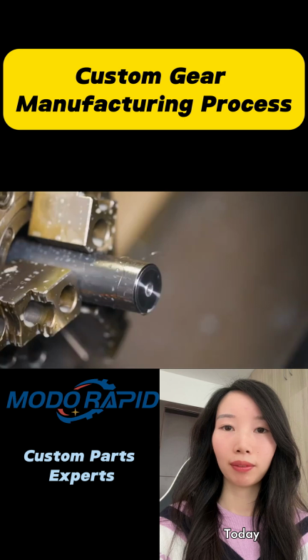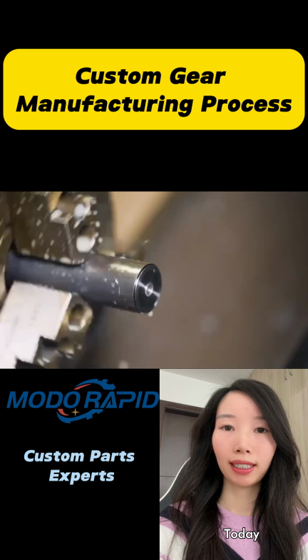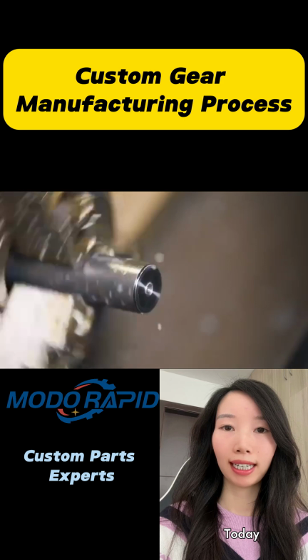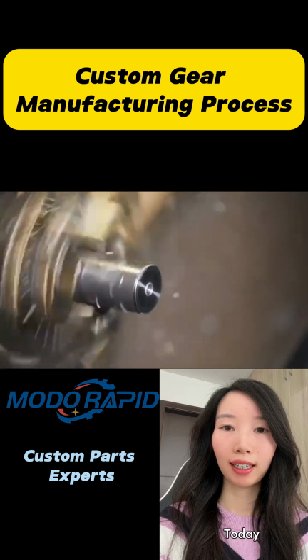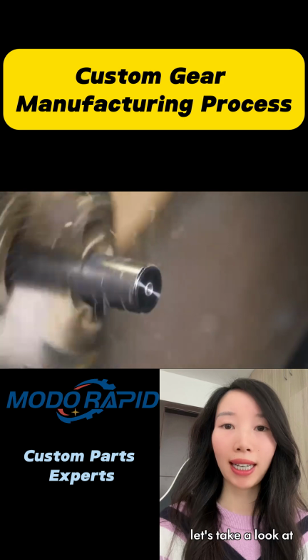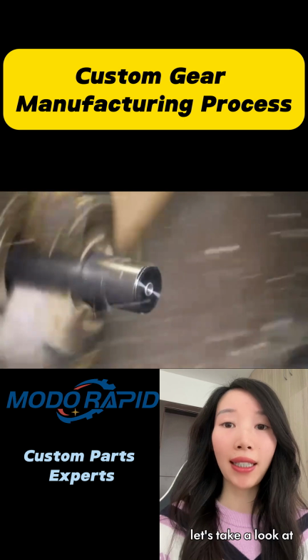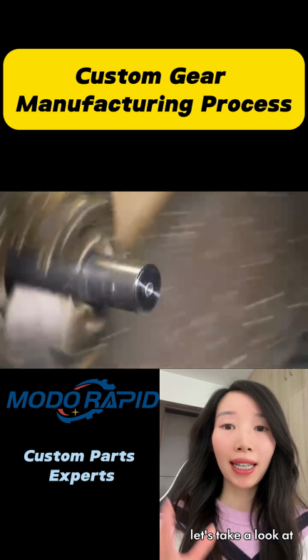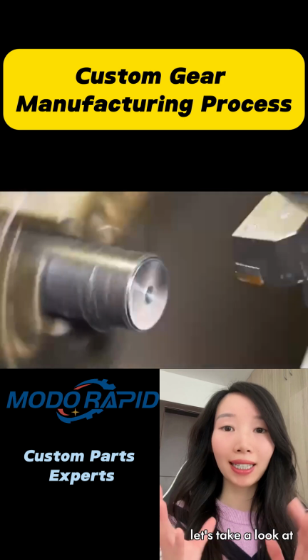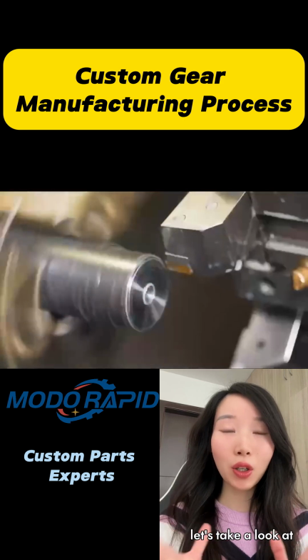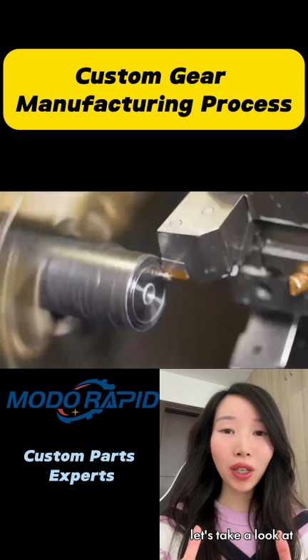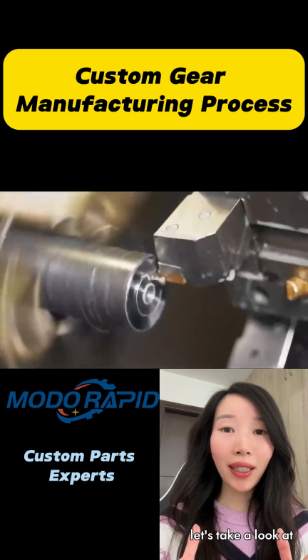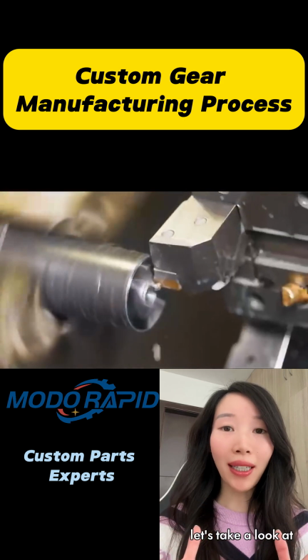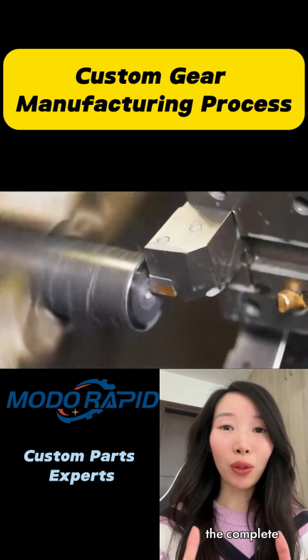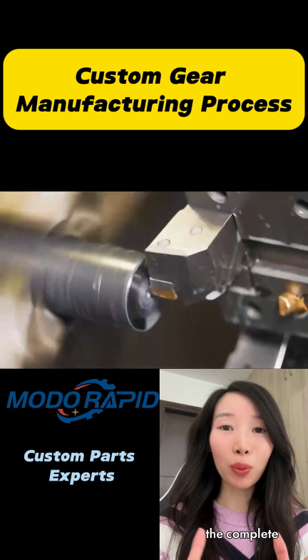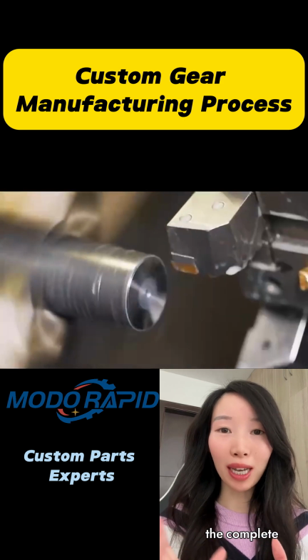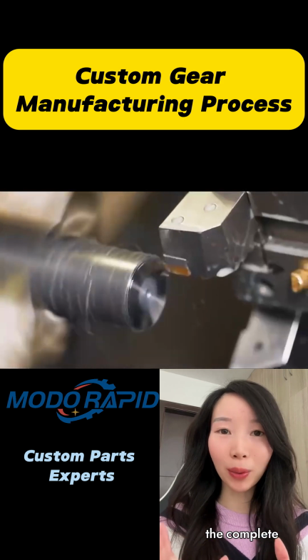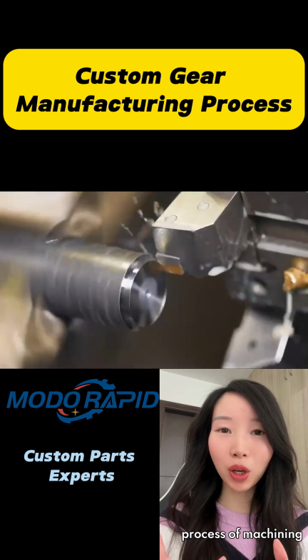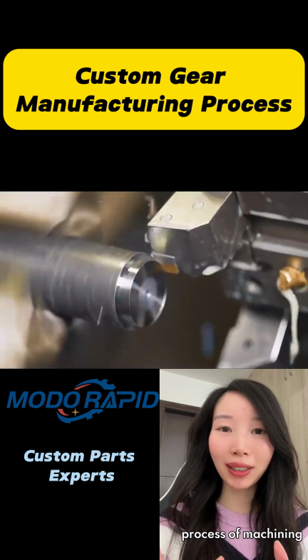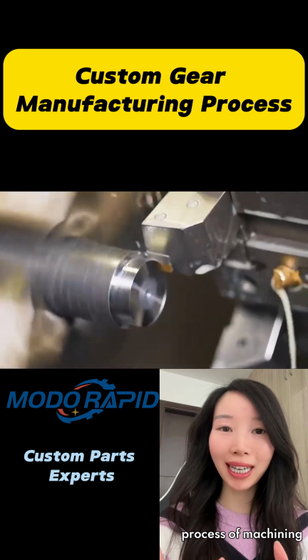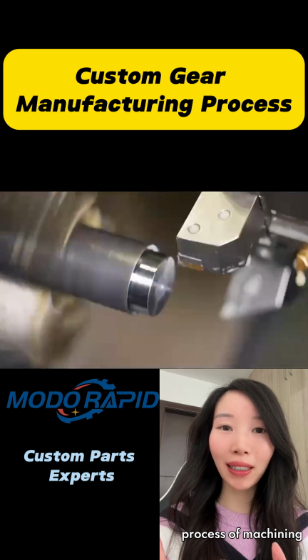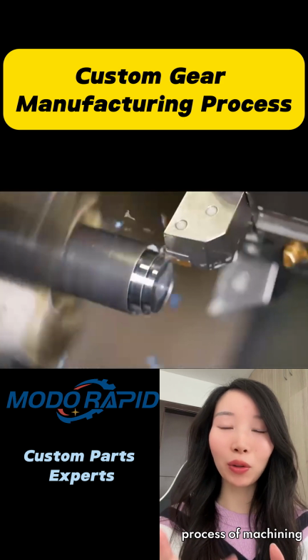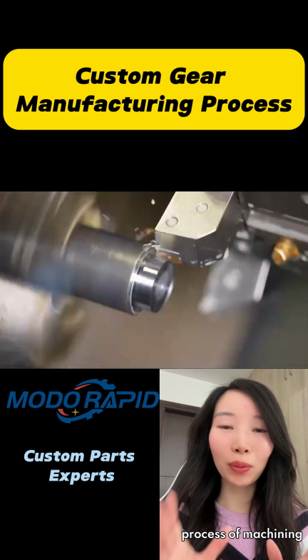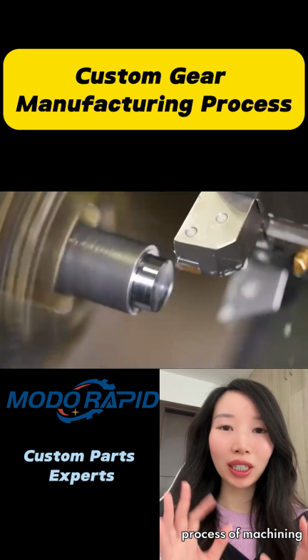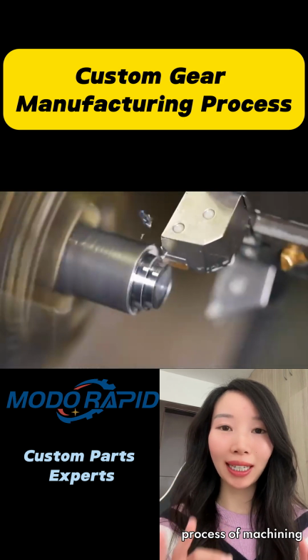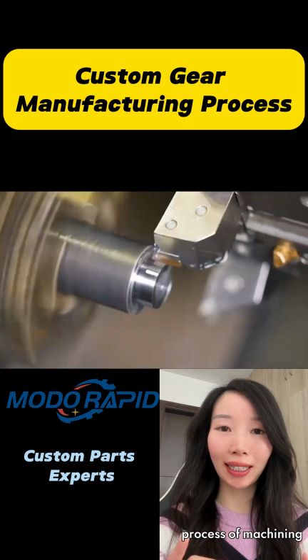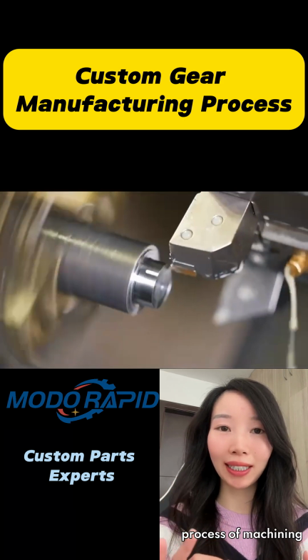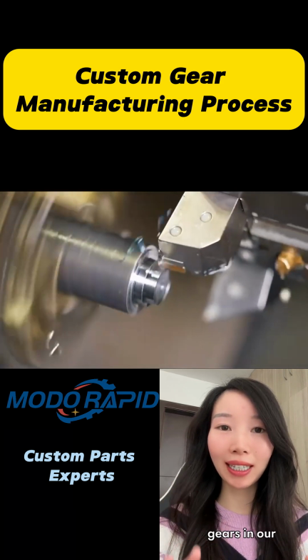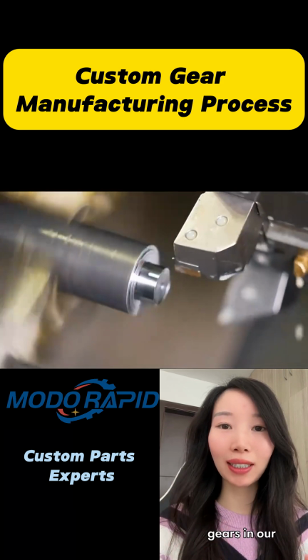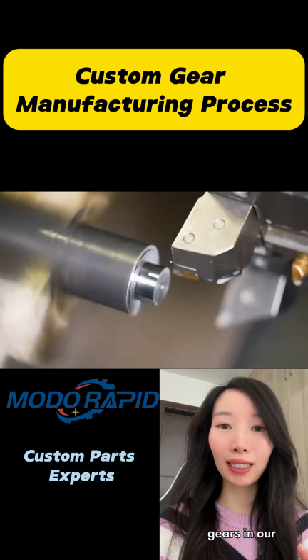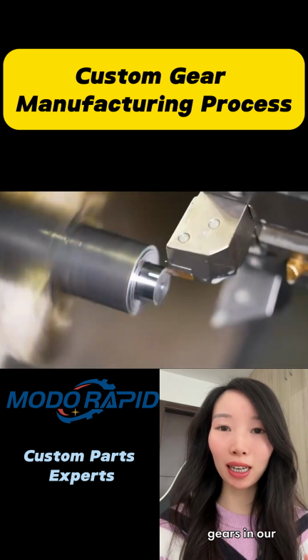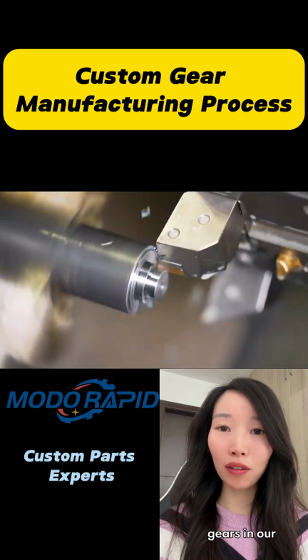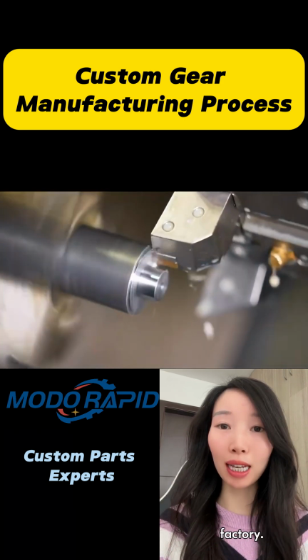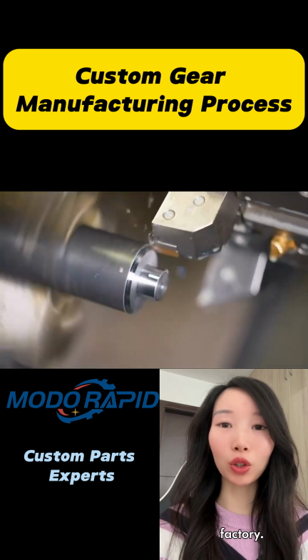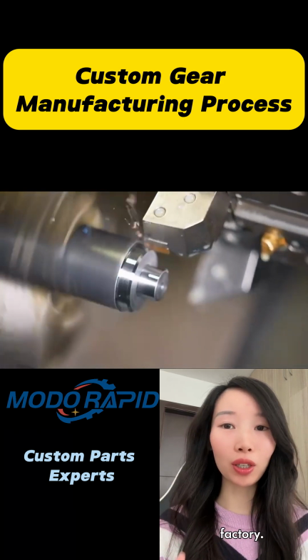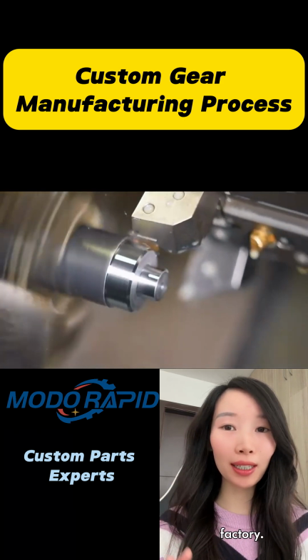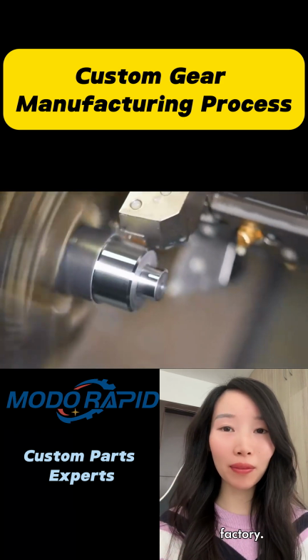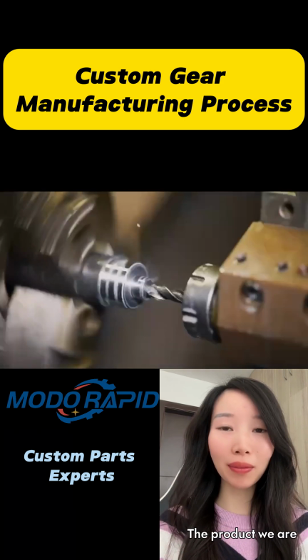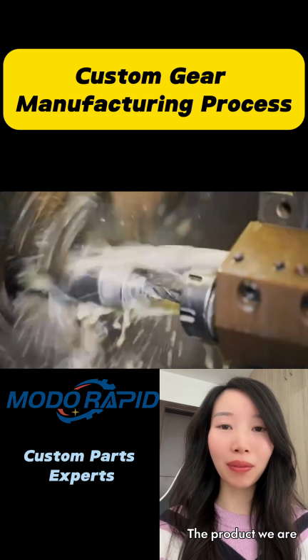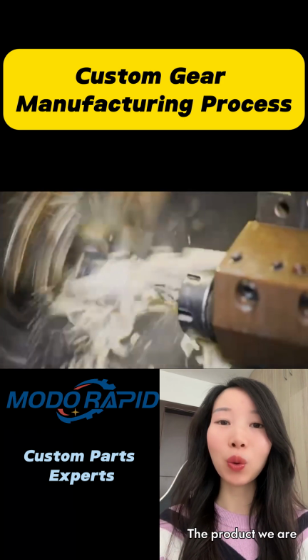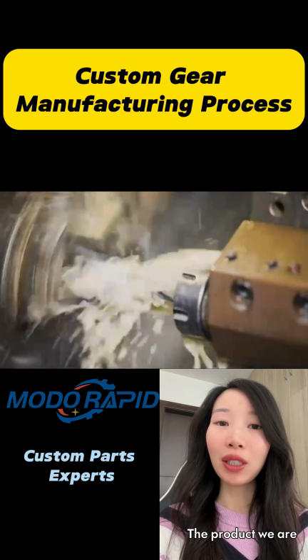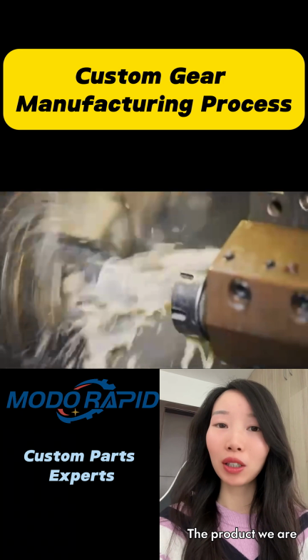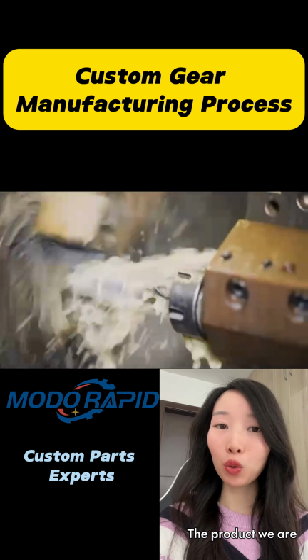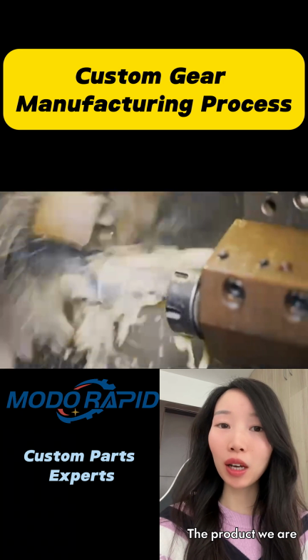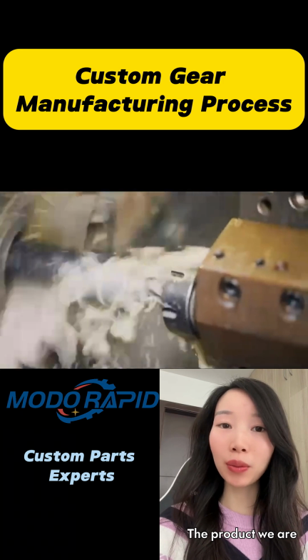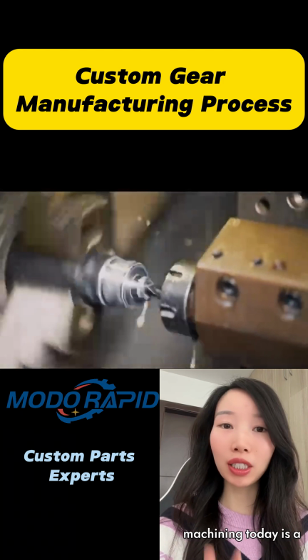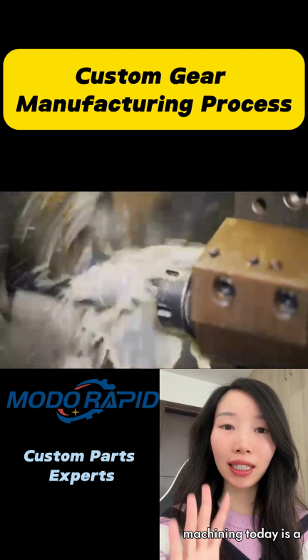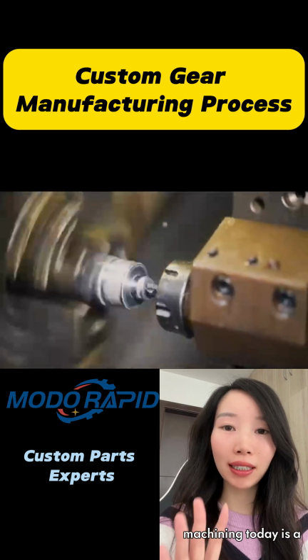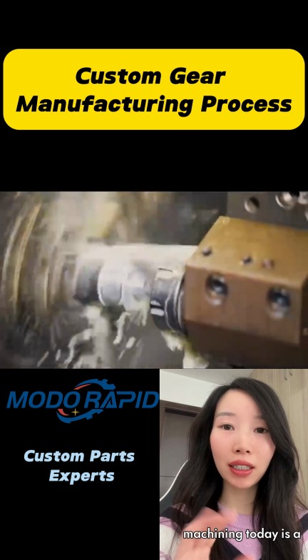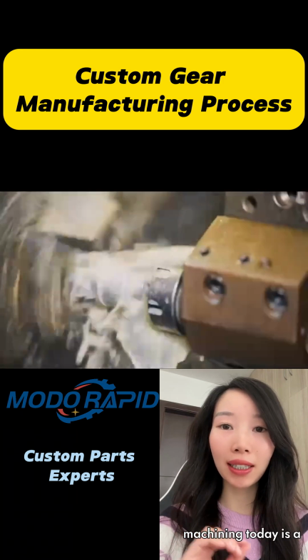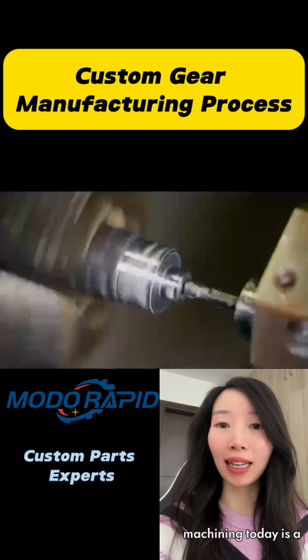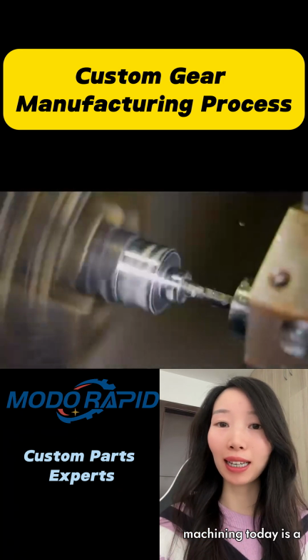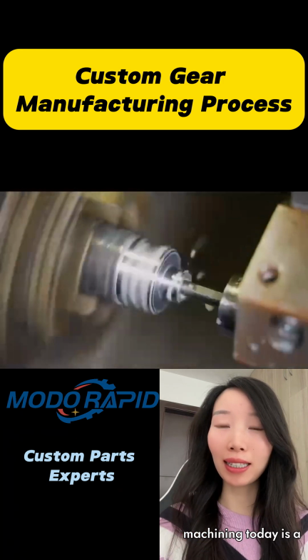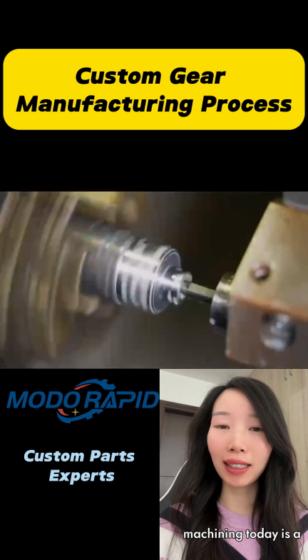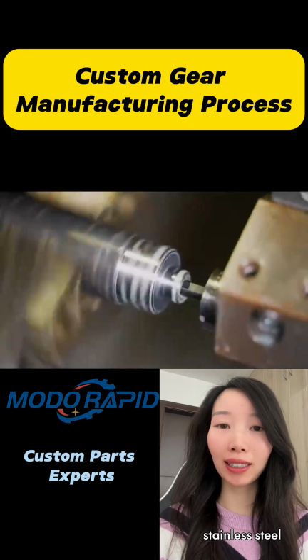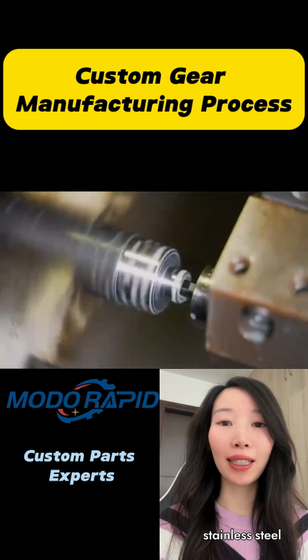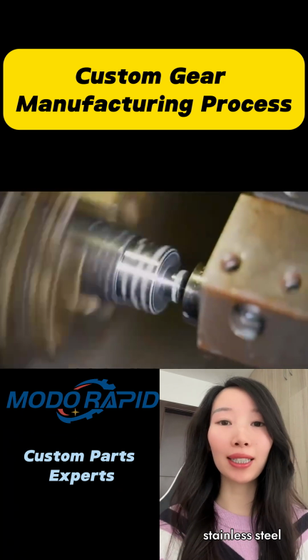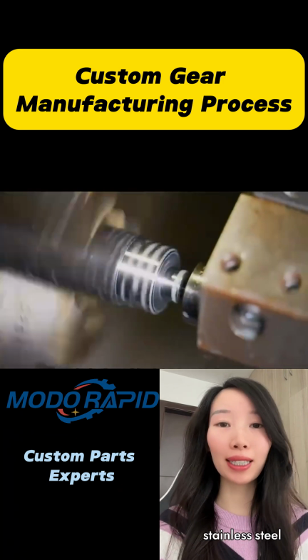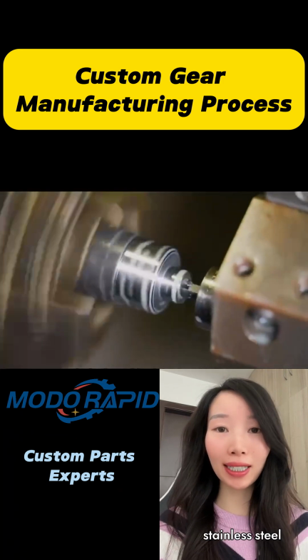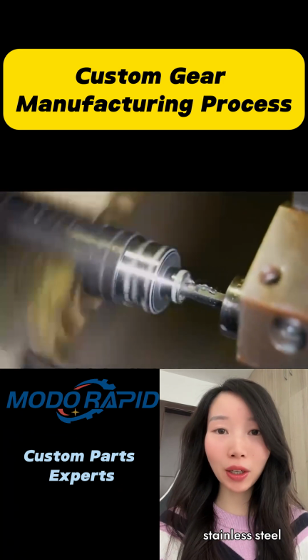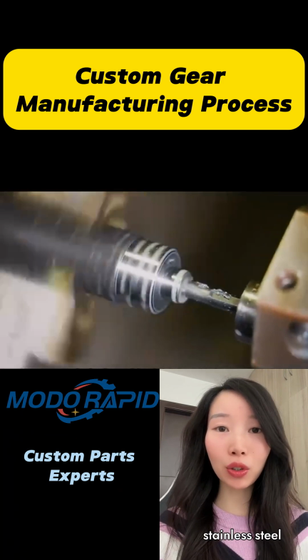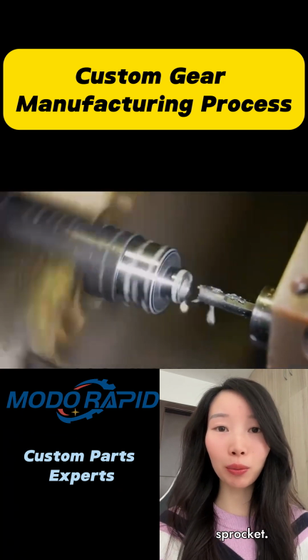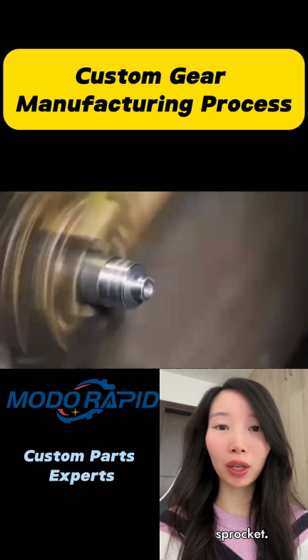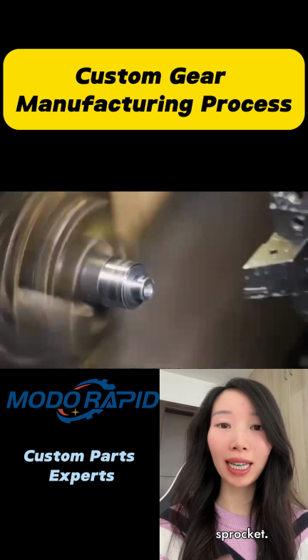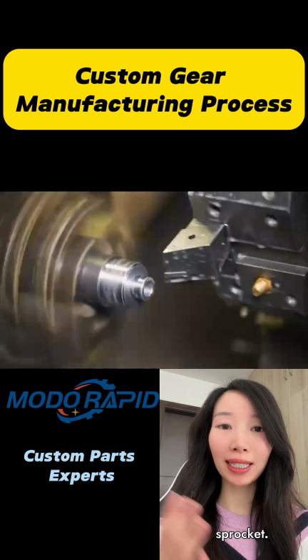Today let's take a look at the complete process of machining gears in our factory. The product we are machining today is a stainless steel sprocket.